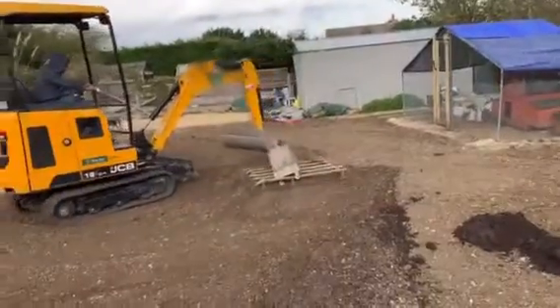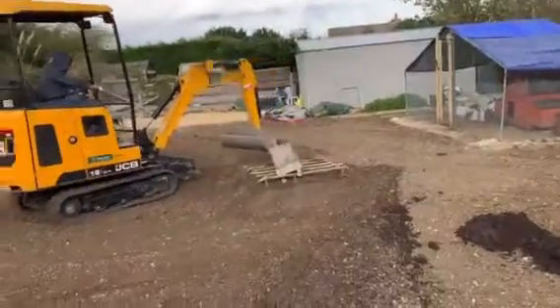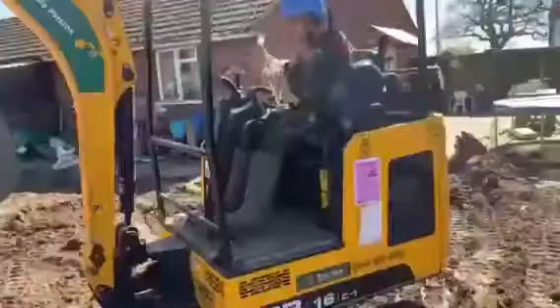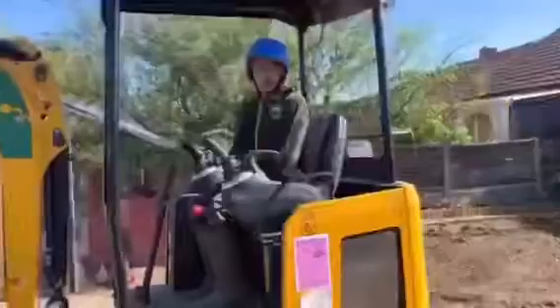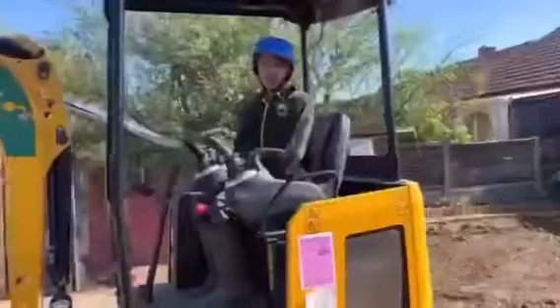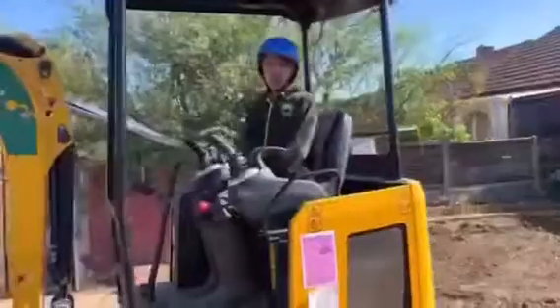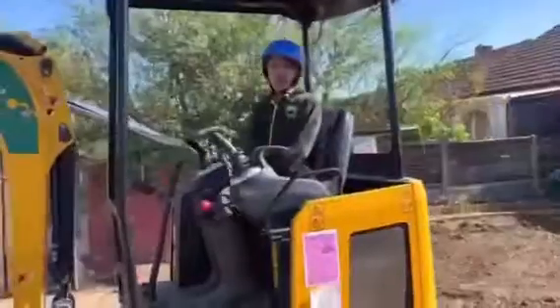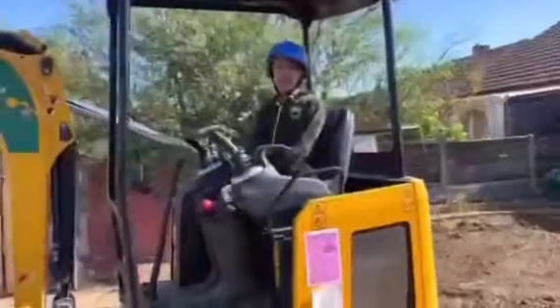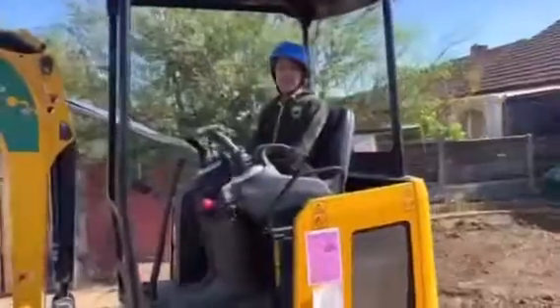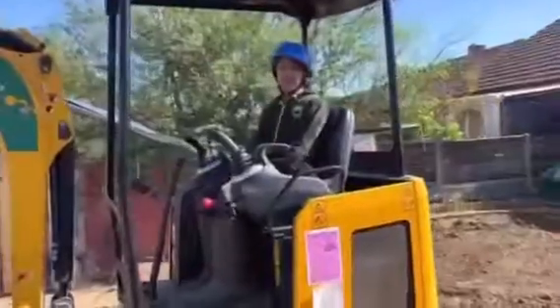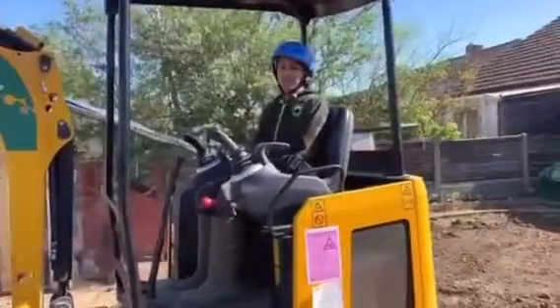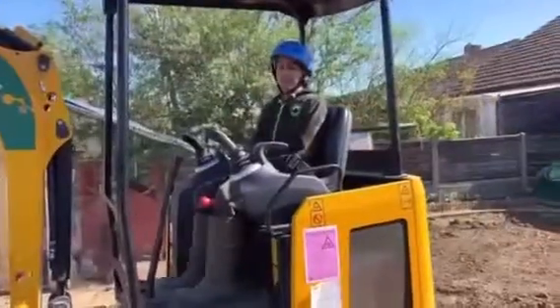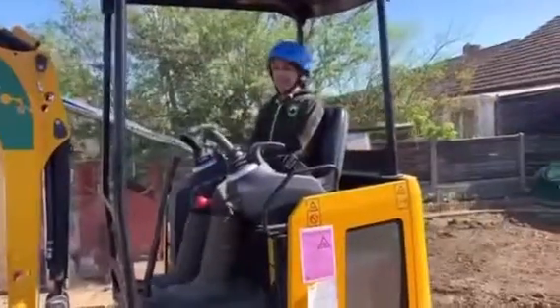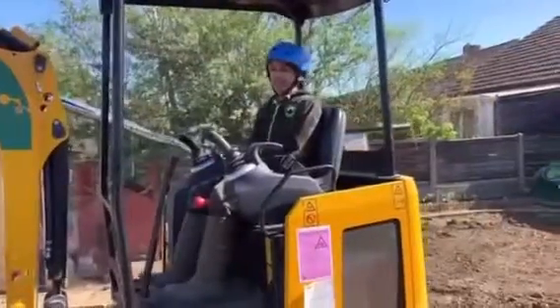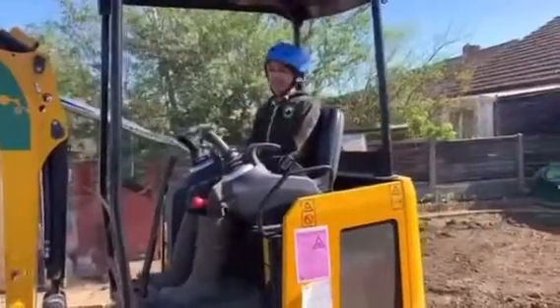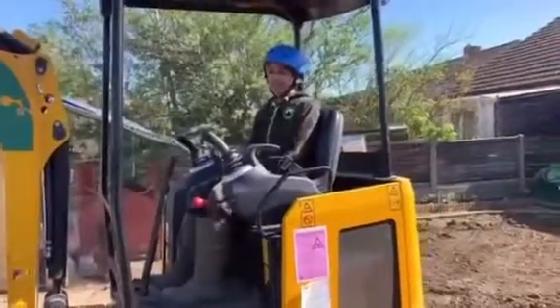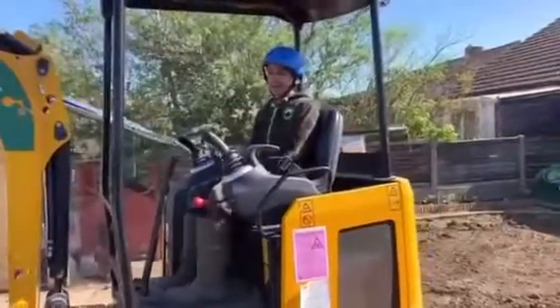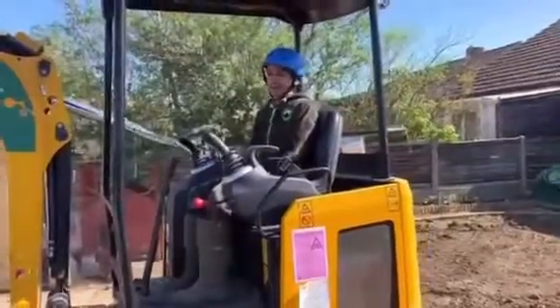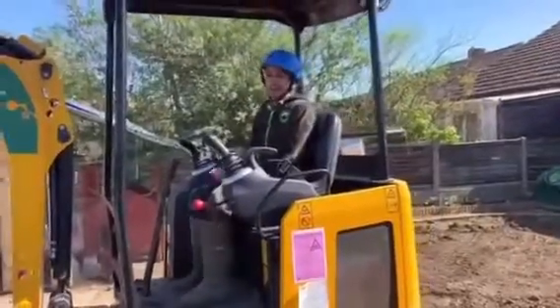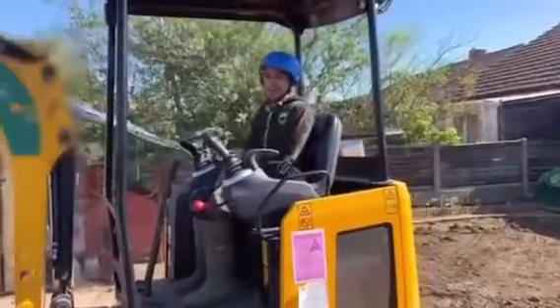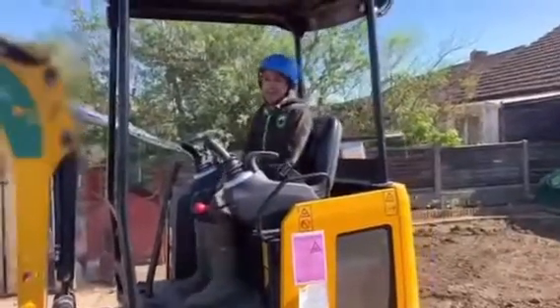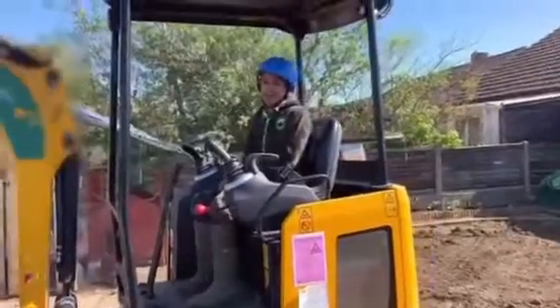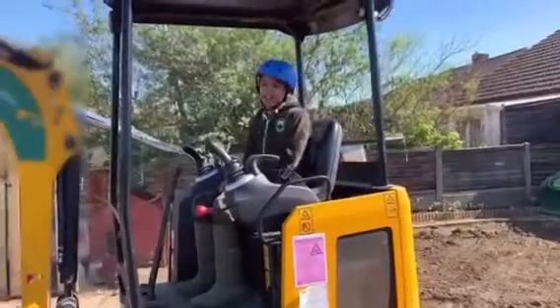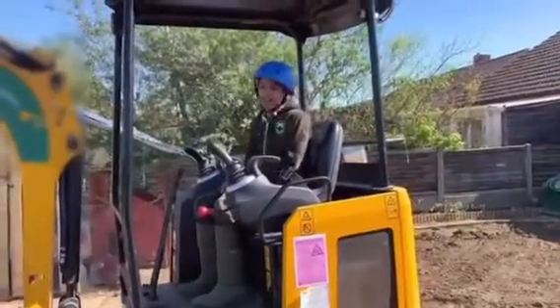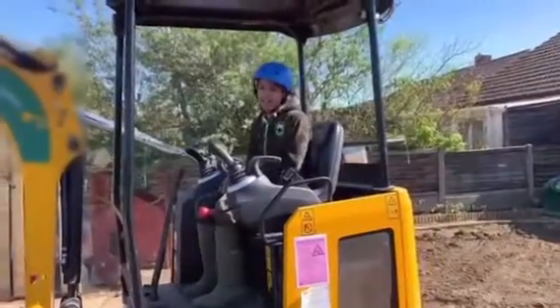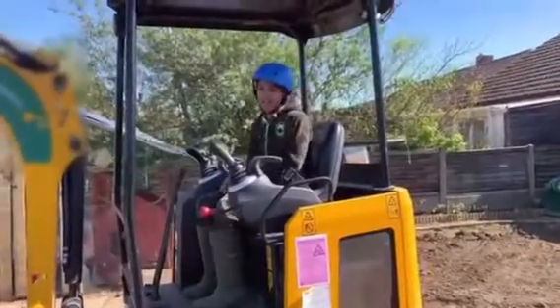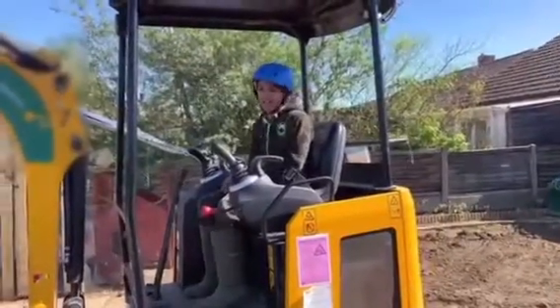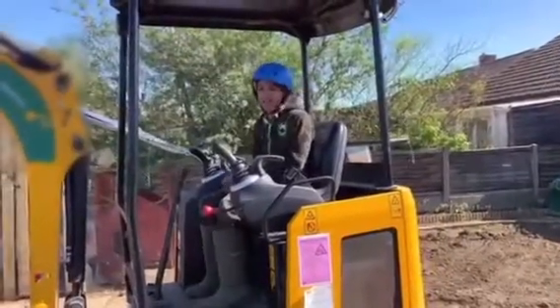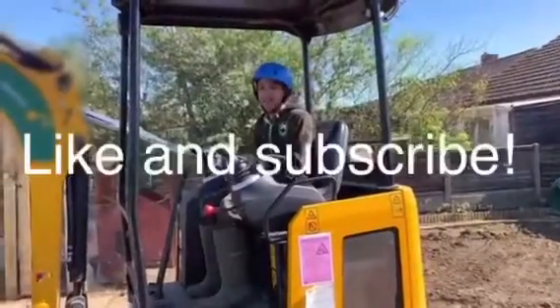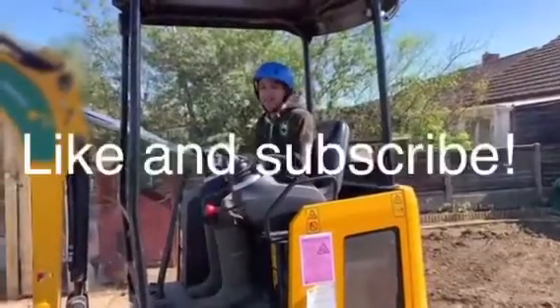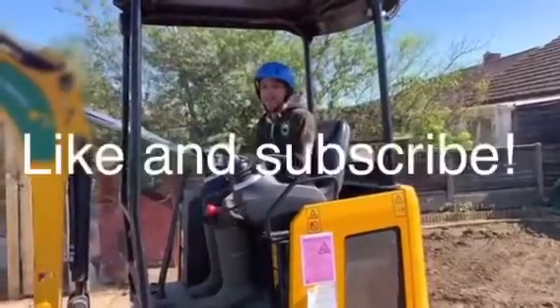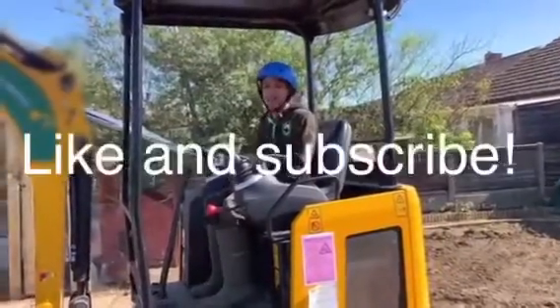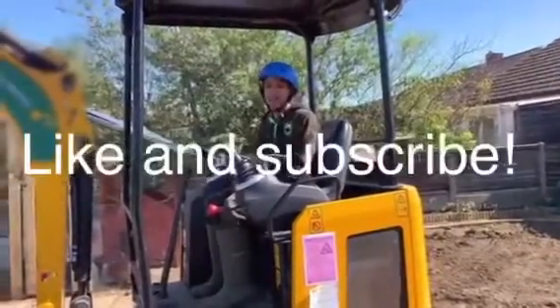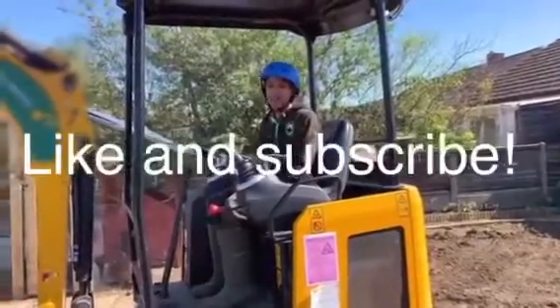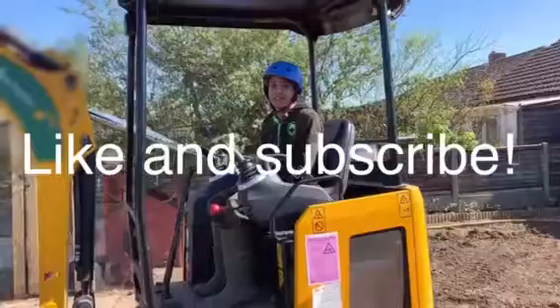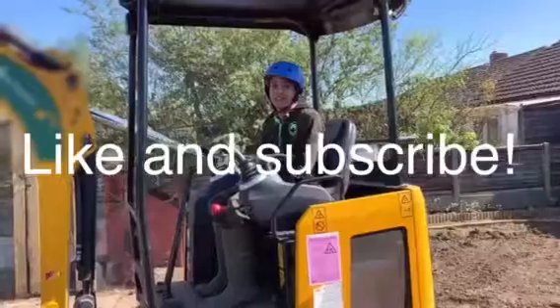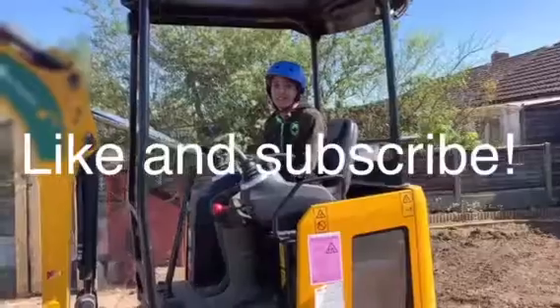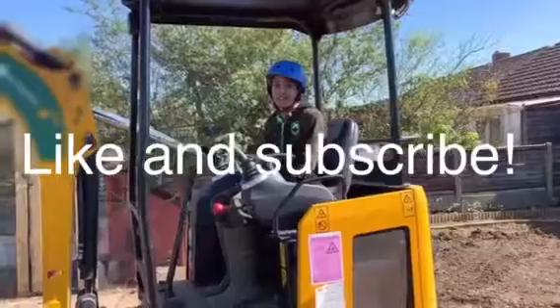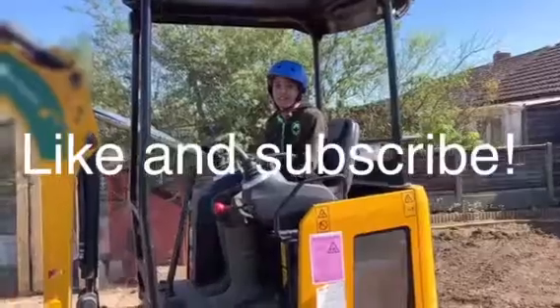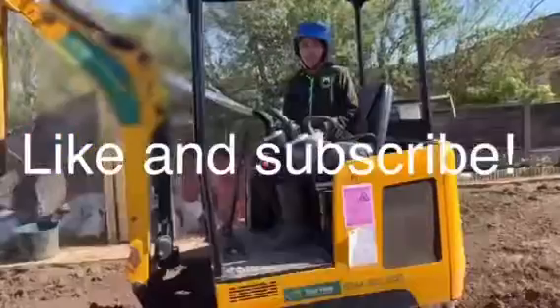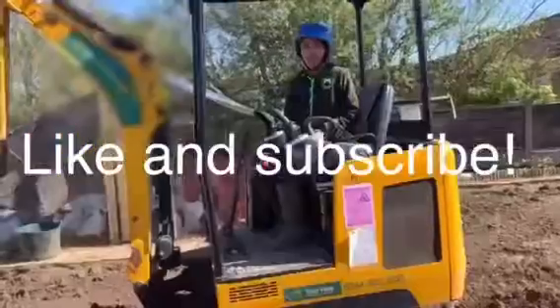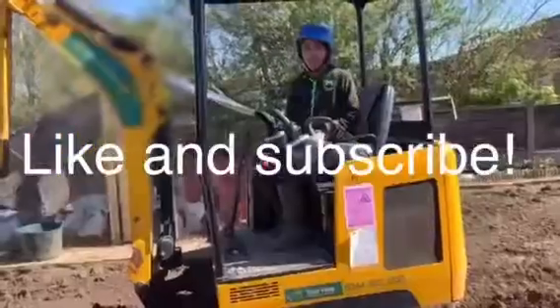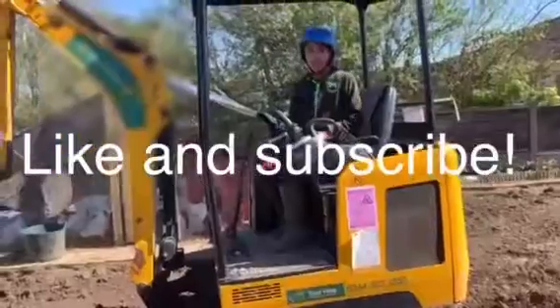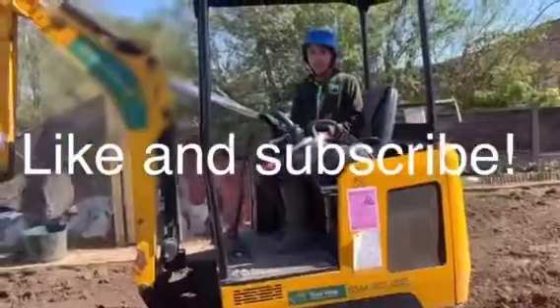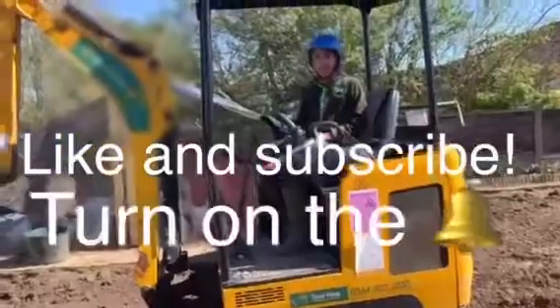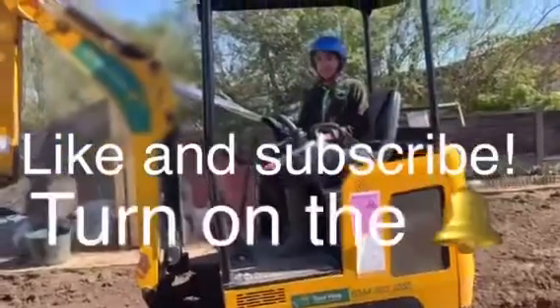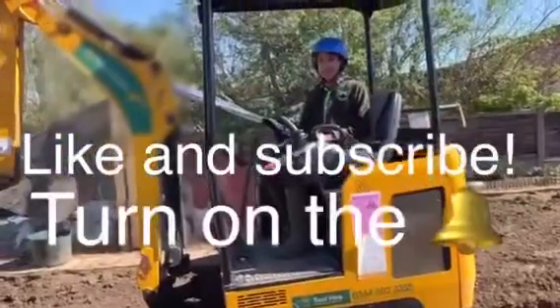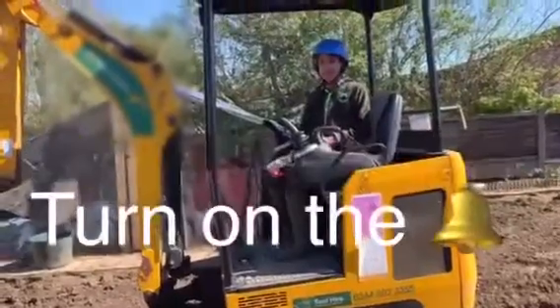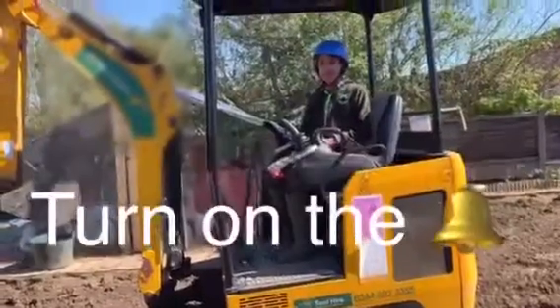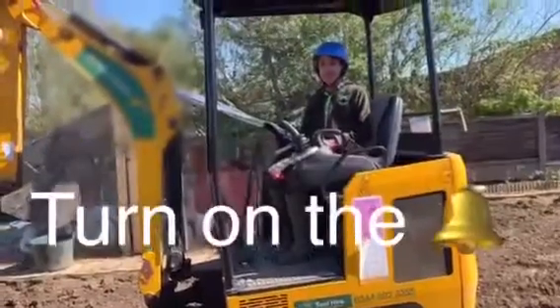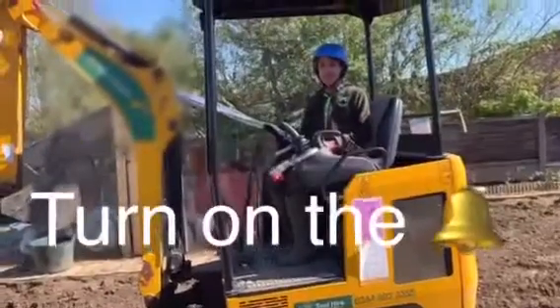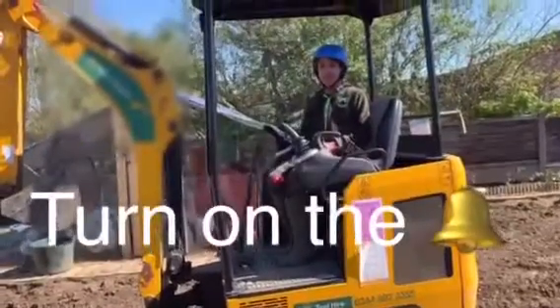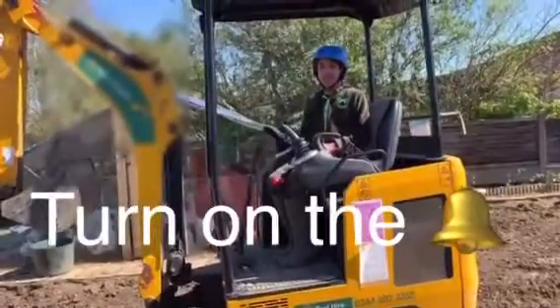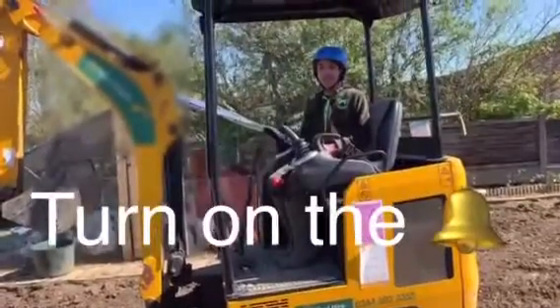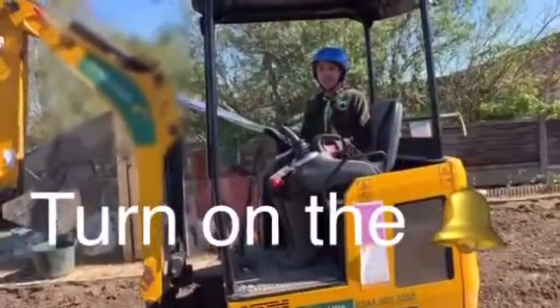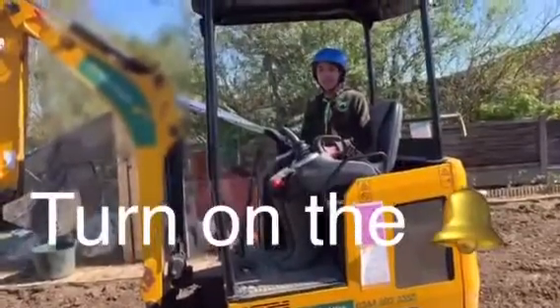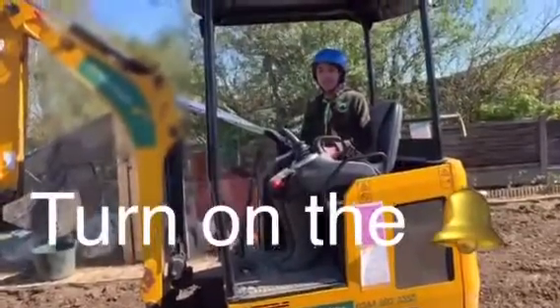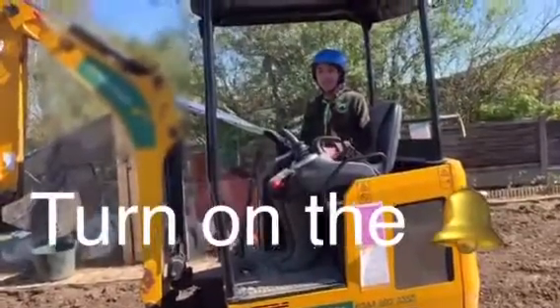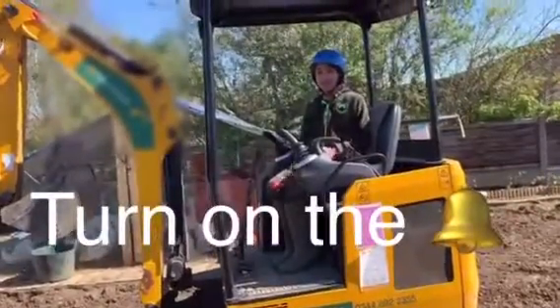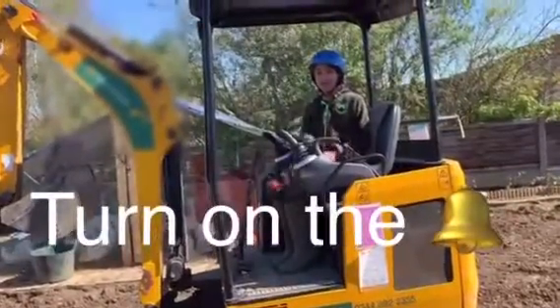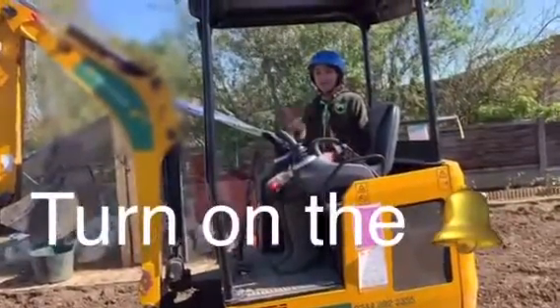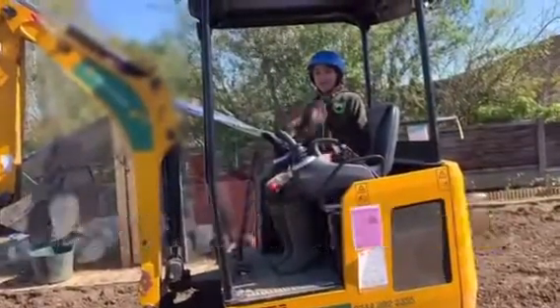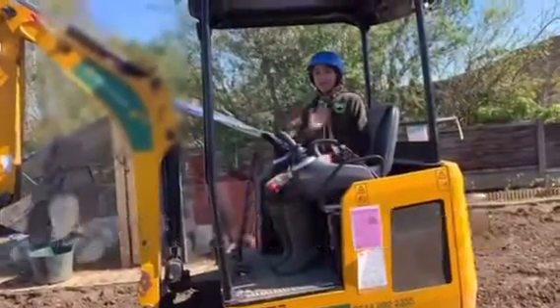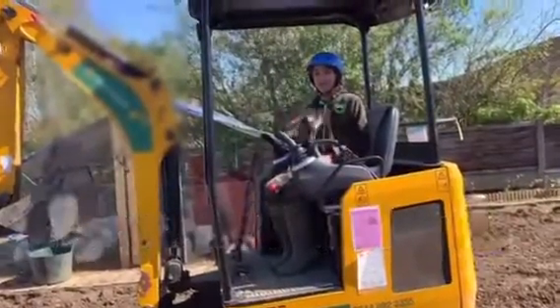It was so easy to drive this mini digger. It was so much fun. Thank you for watching. Please like and subscribe. Bye!